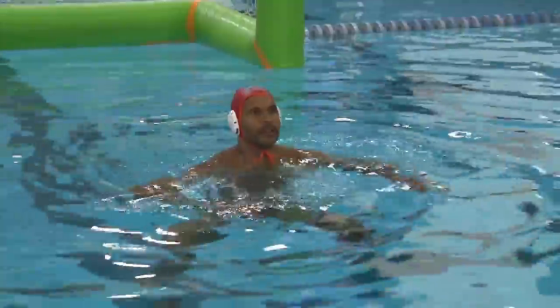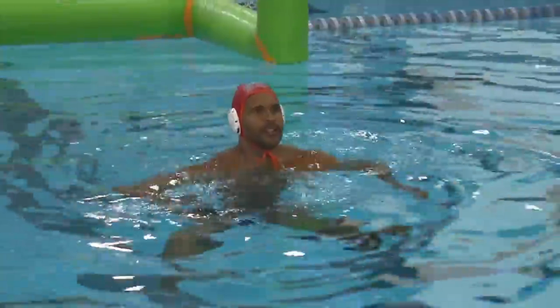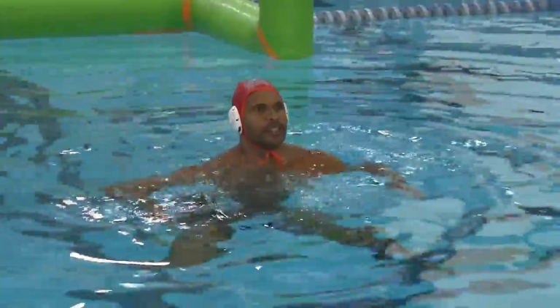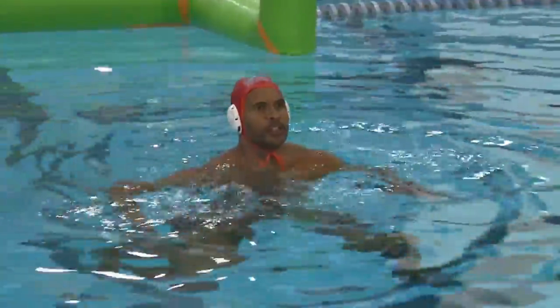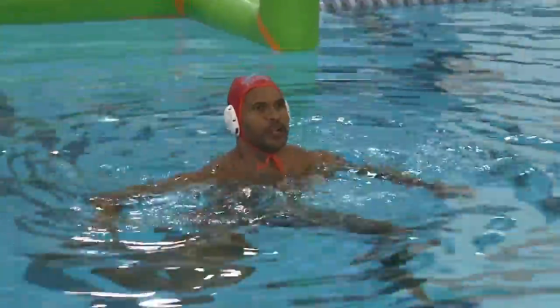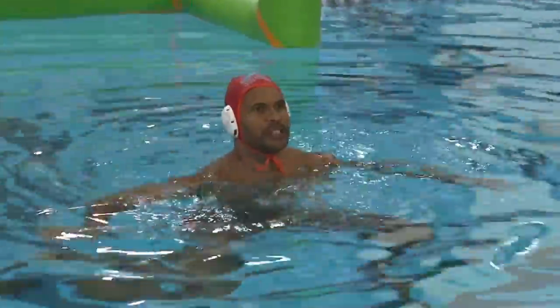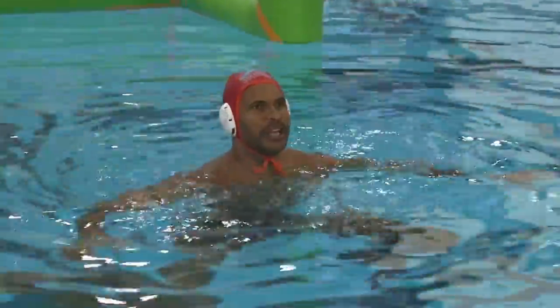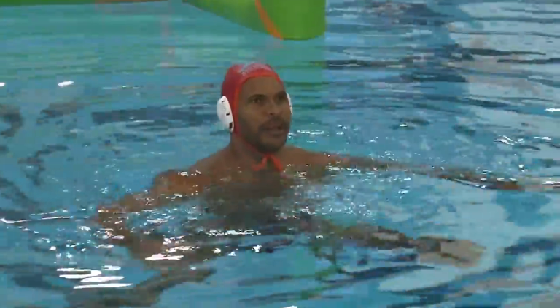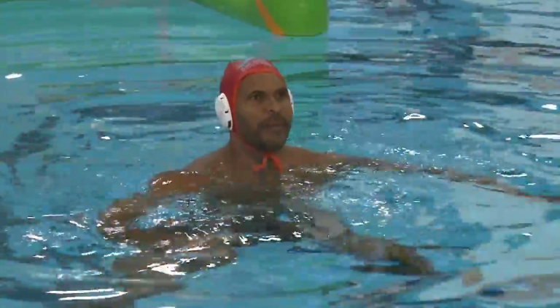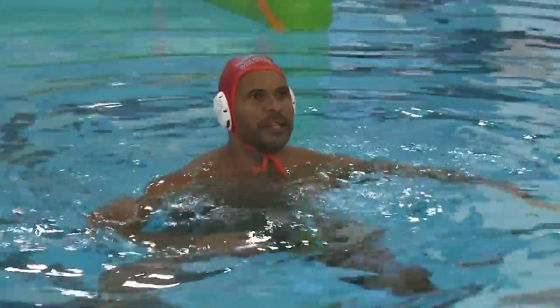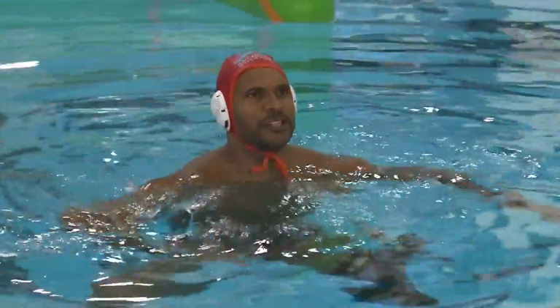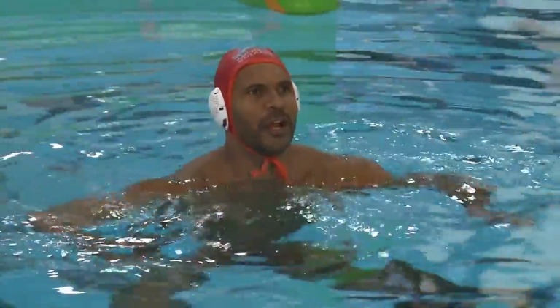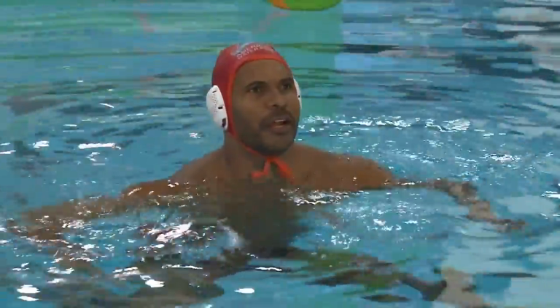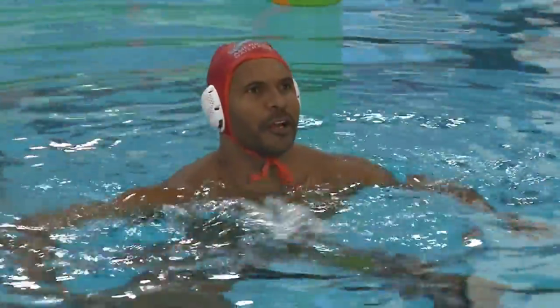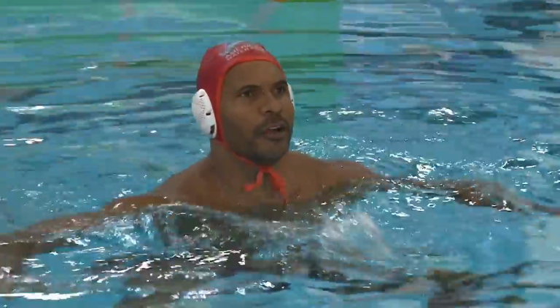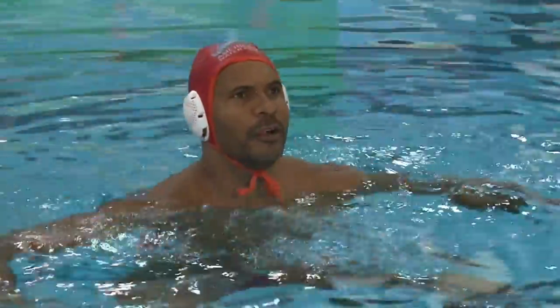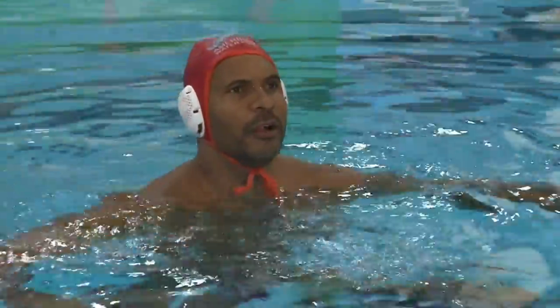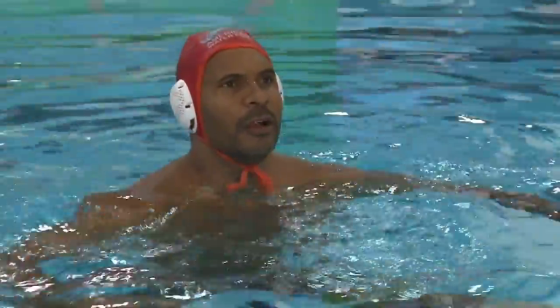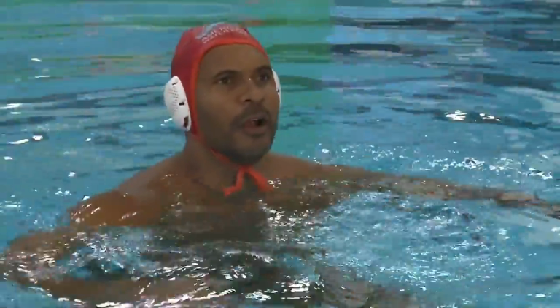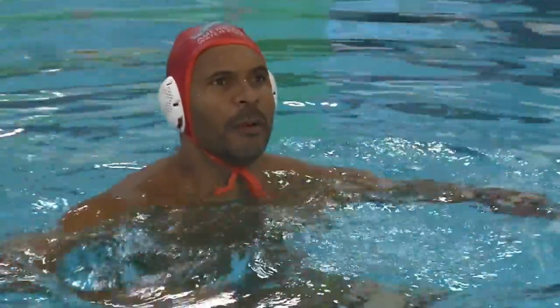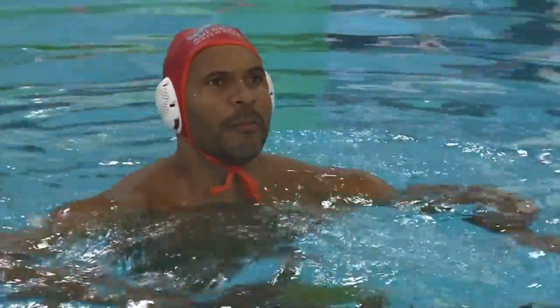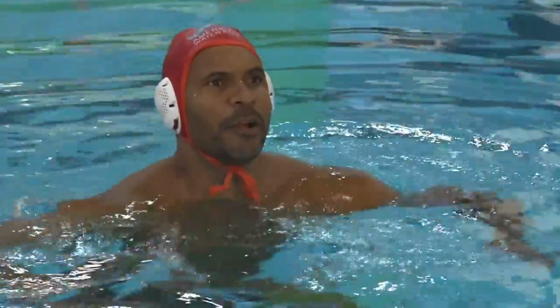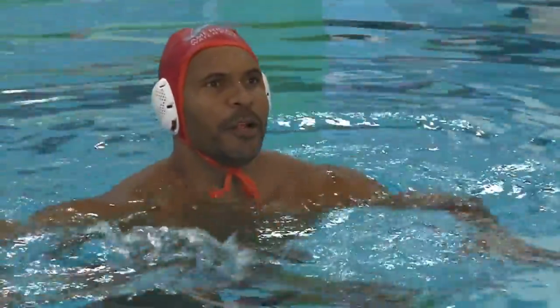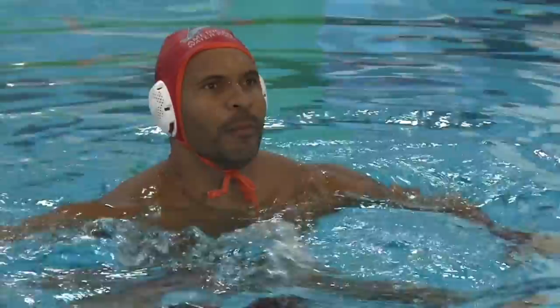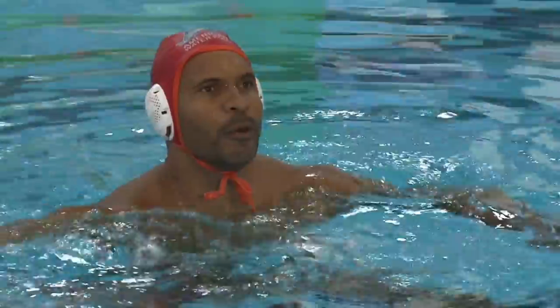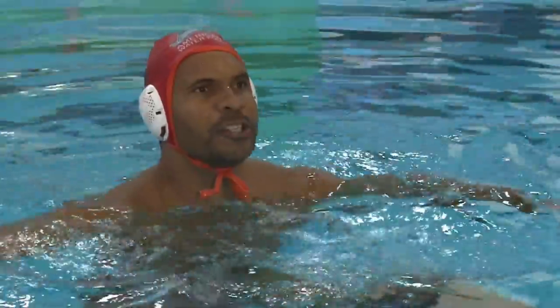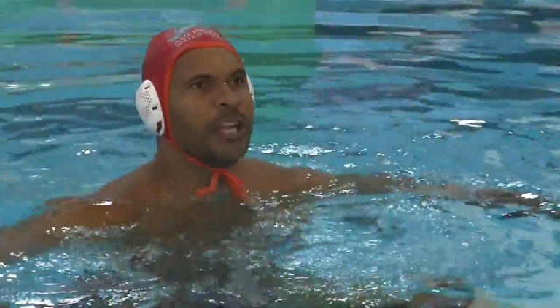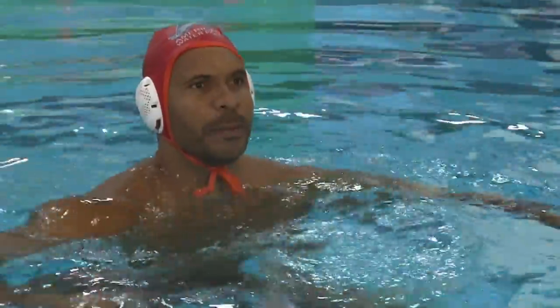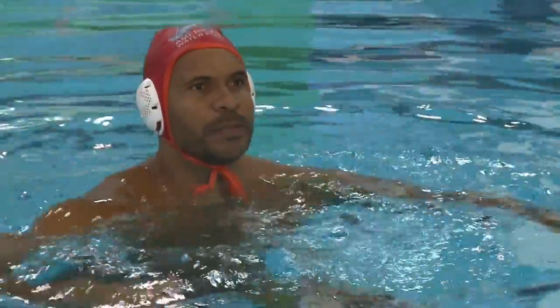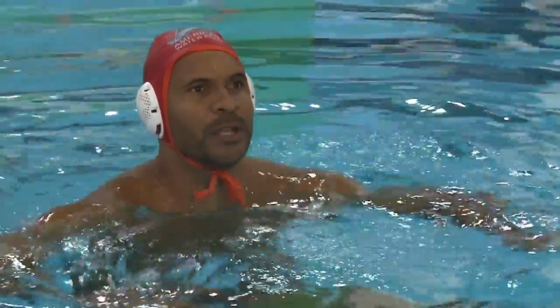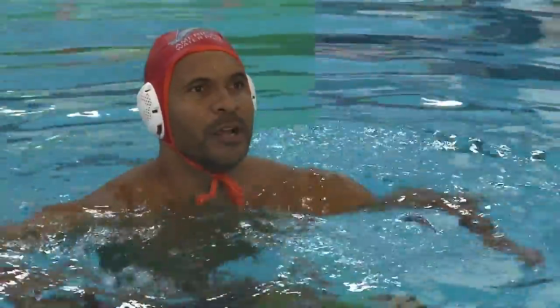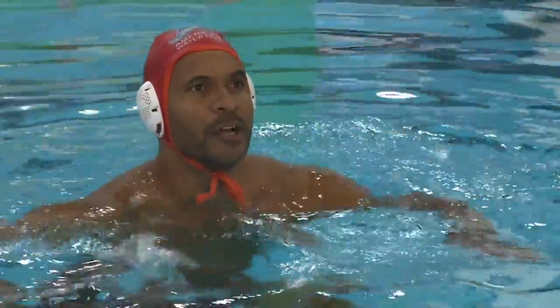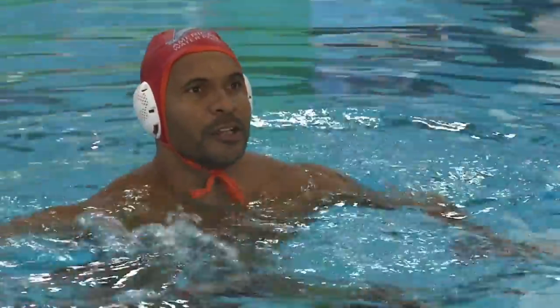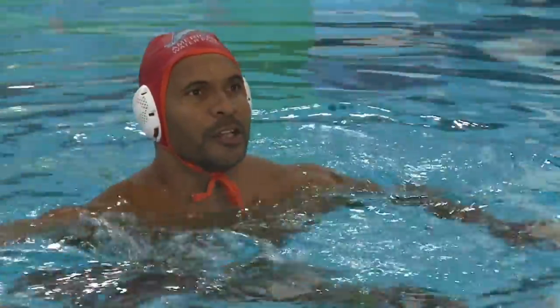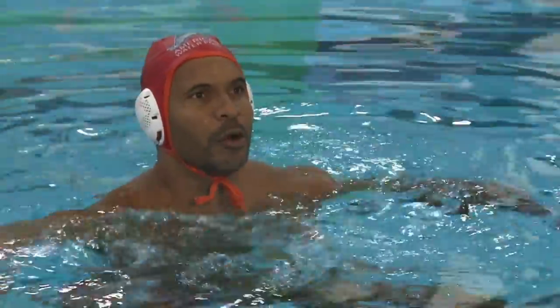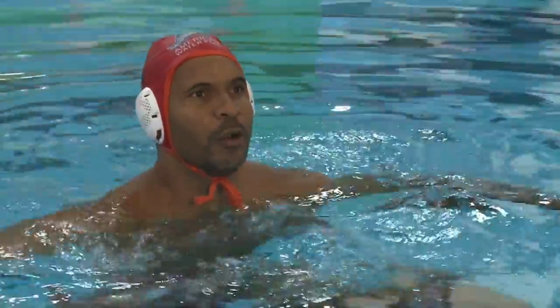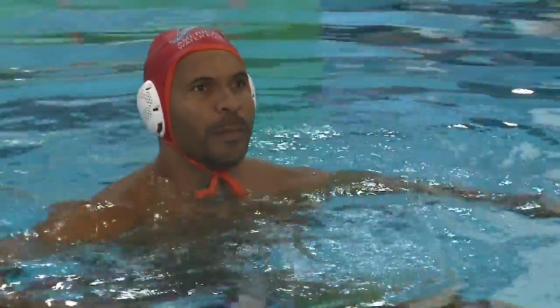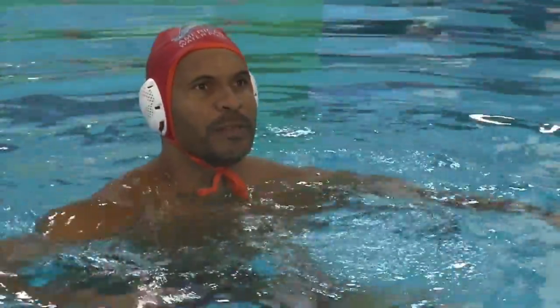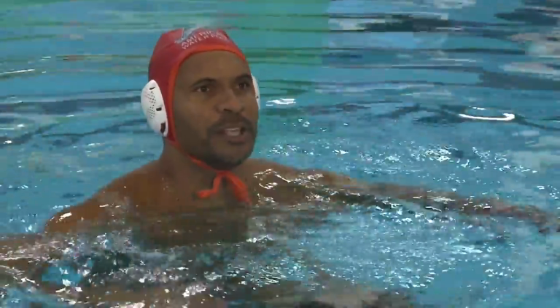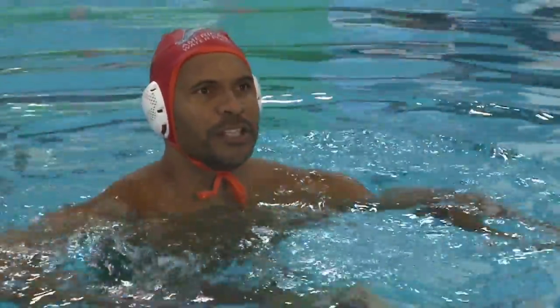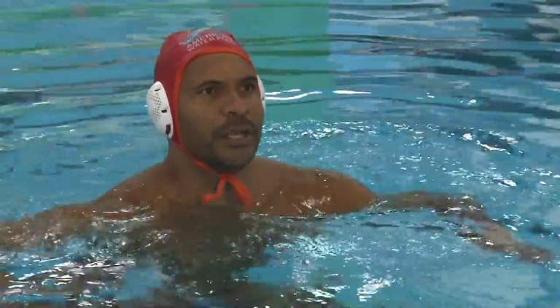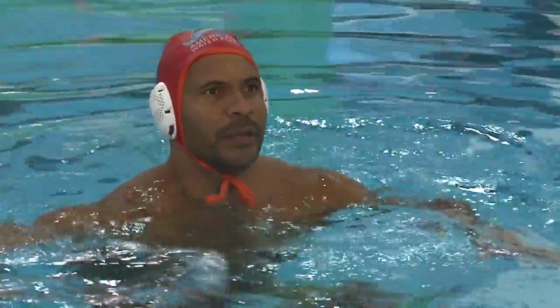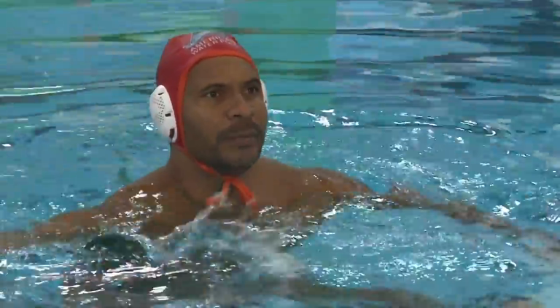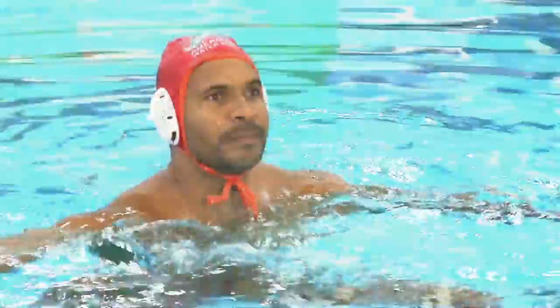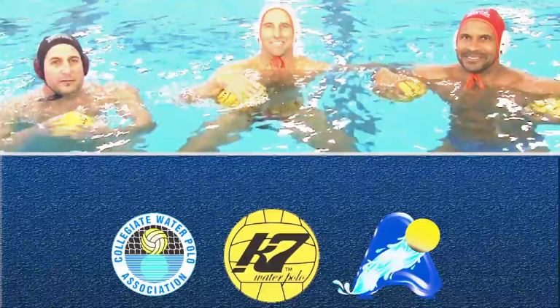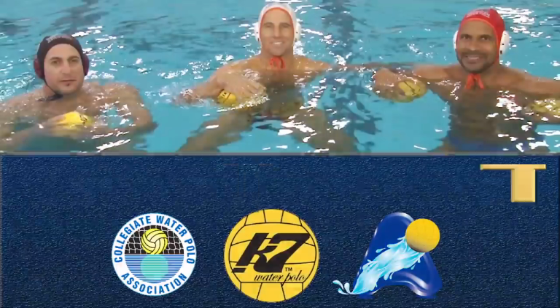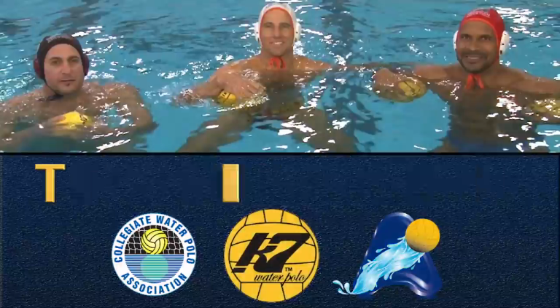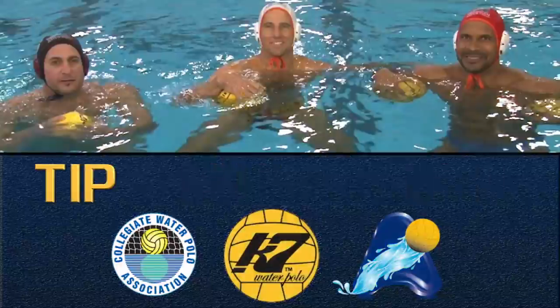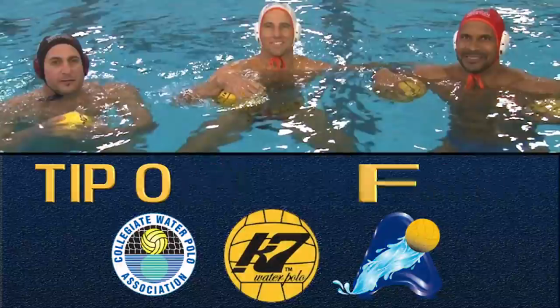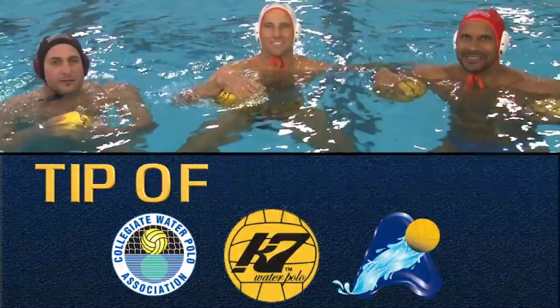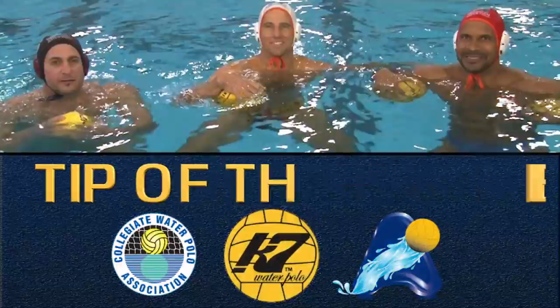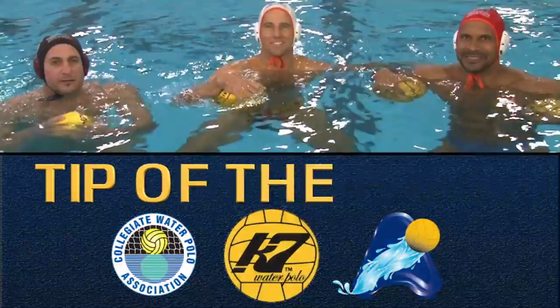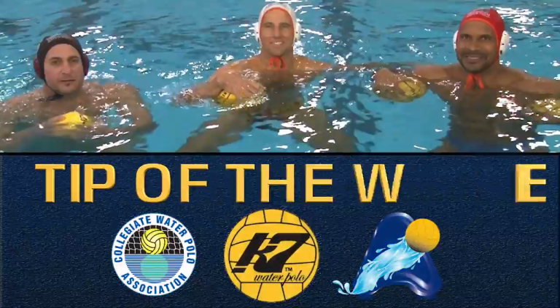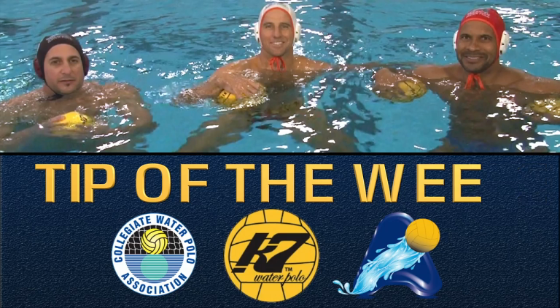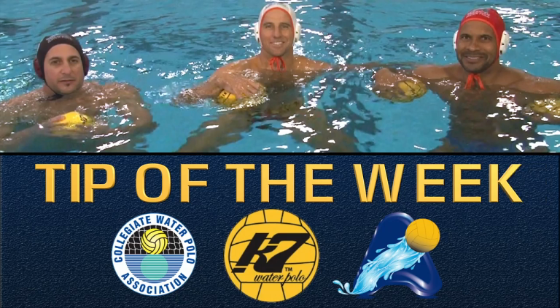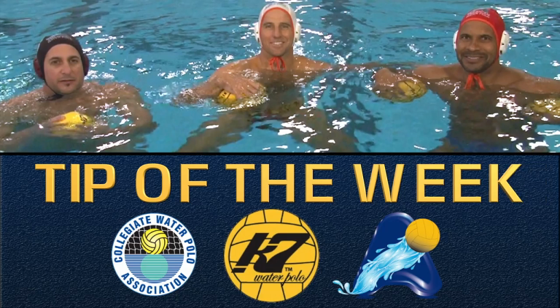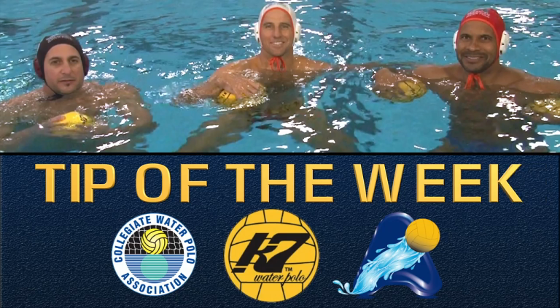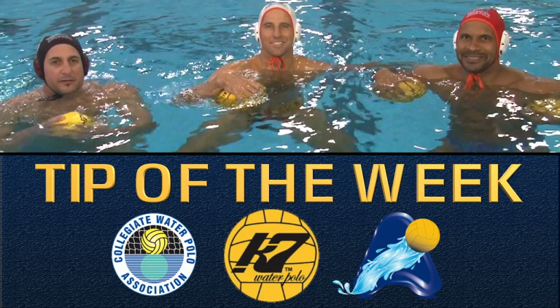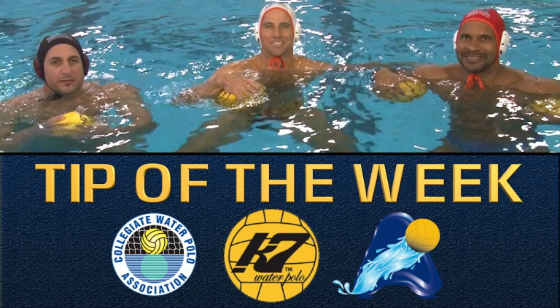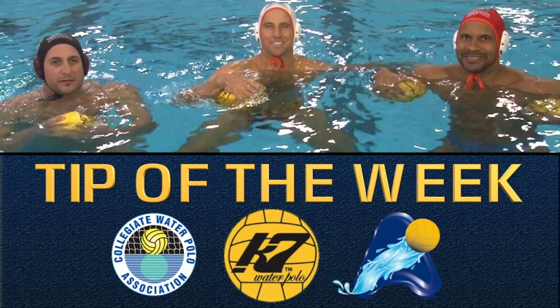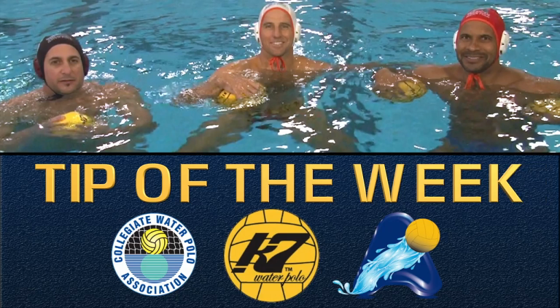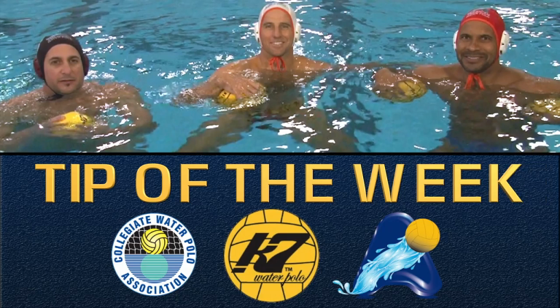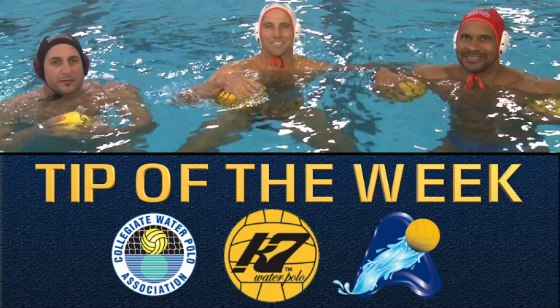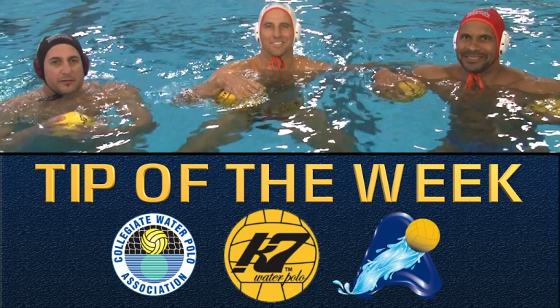This is USA Olympian Janai Kerr, bringing you more tips to the goalie position. This is your Cat 7 Tip of the Week.